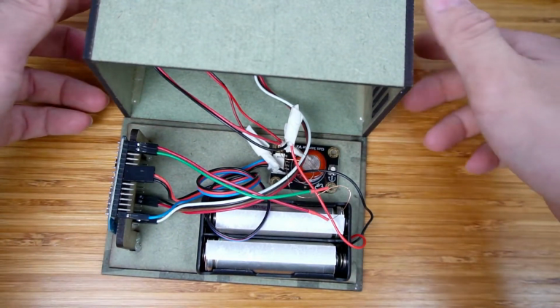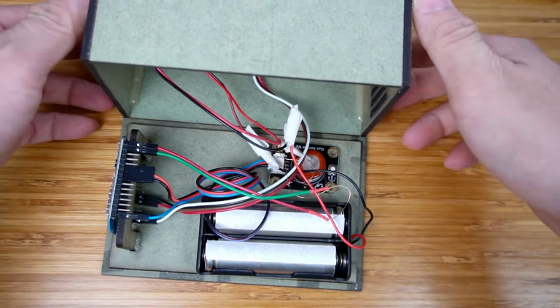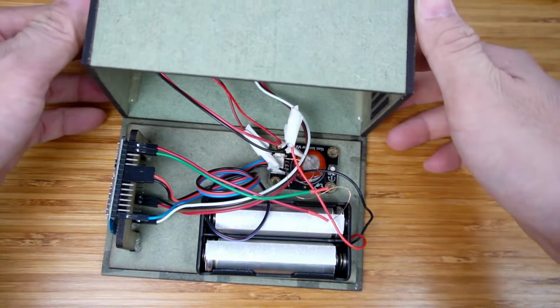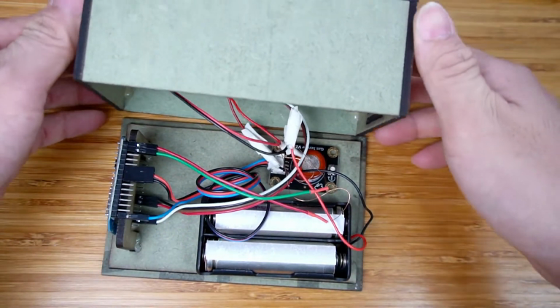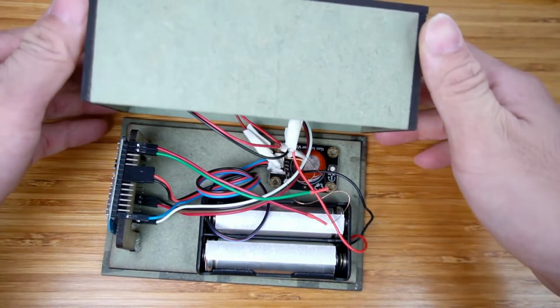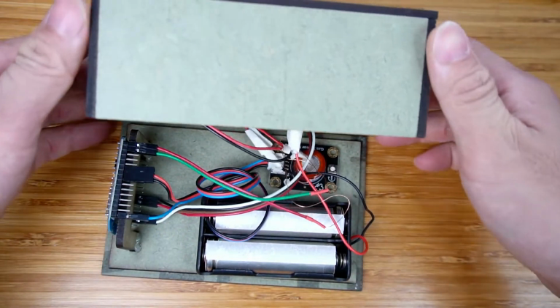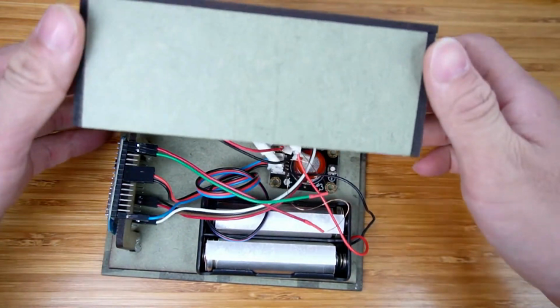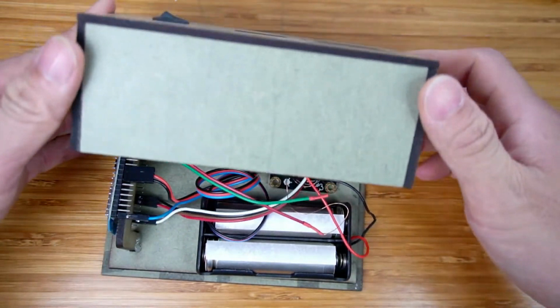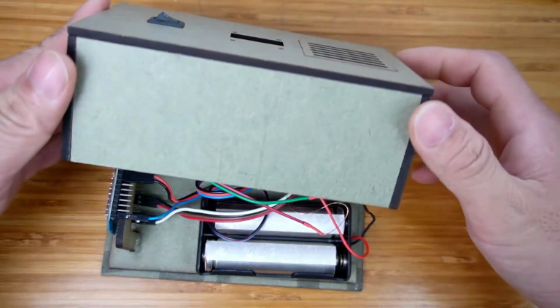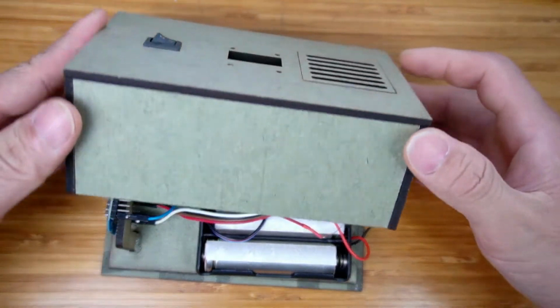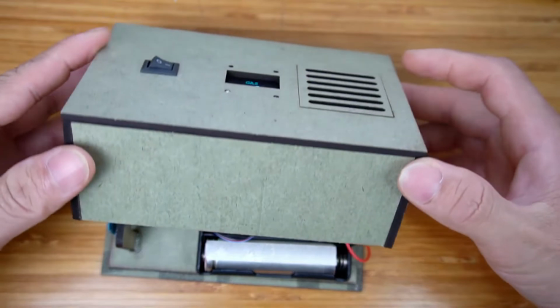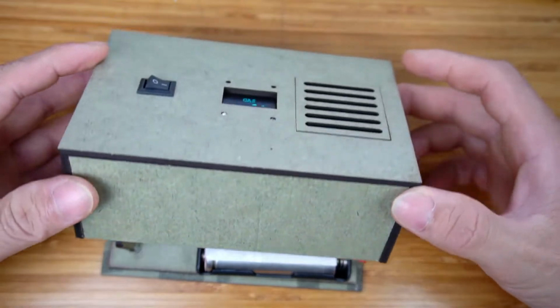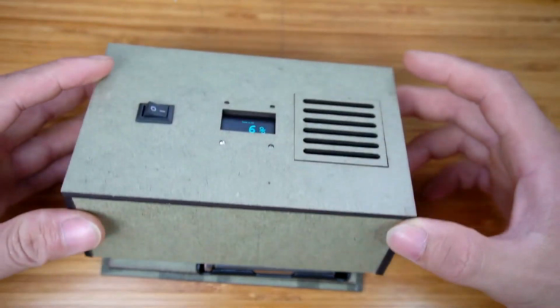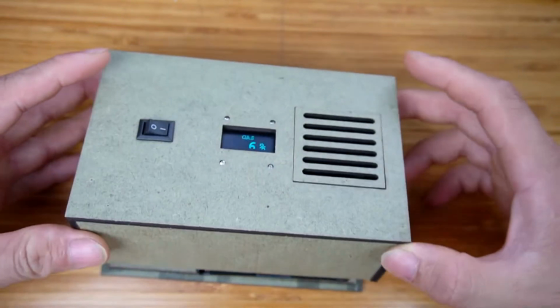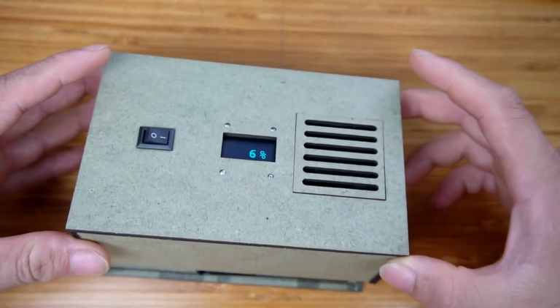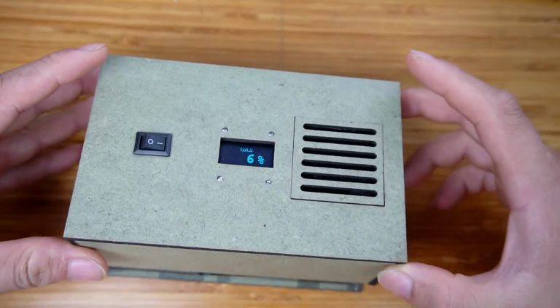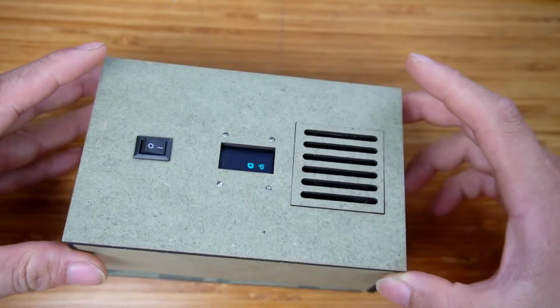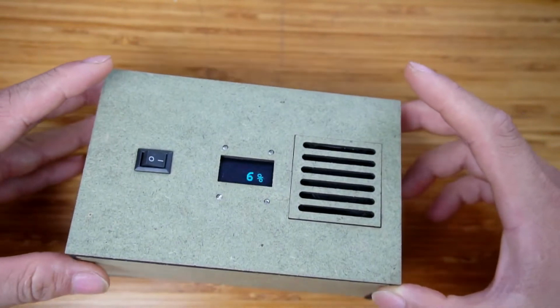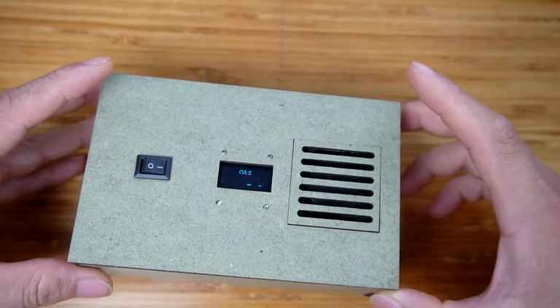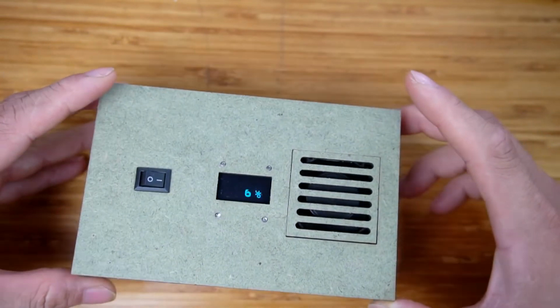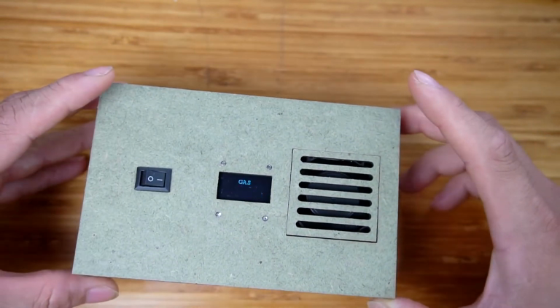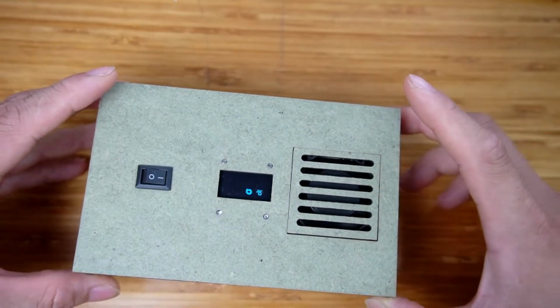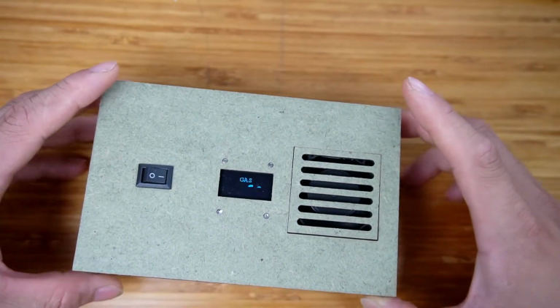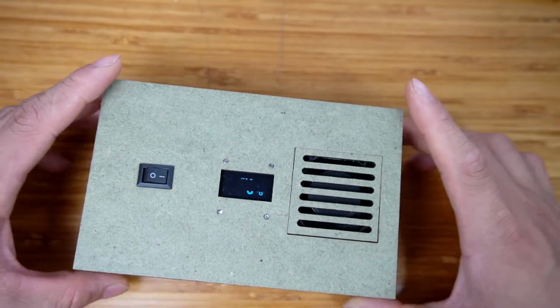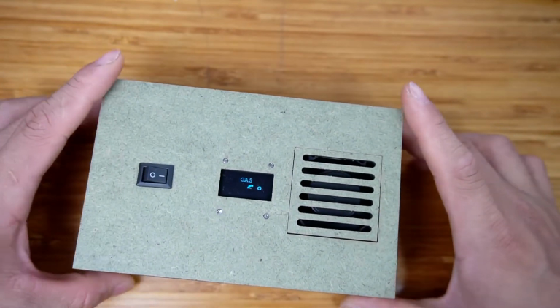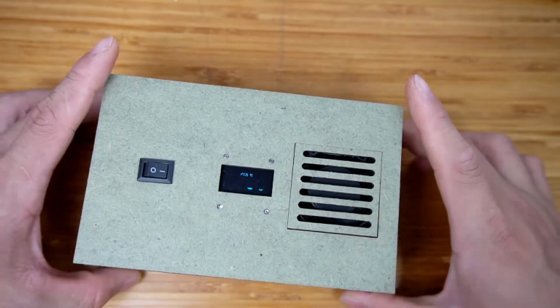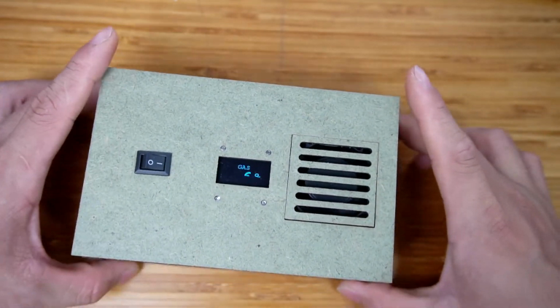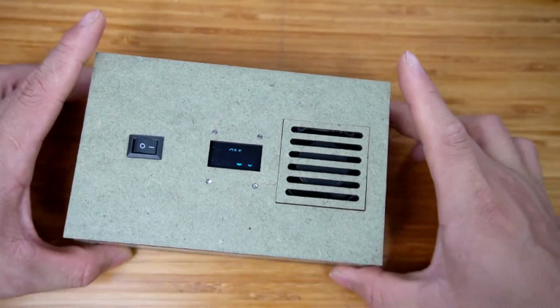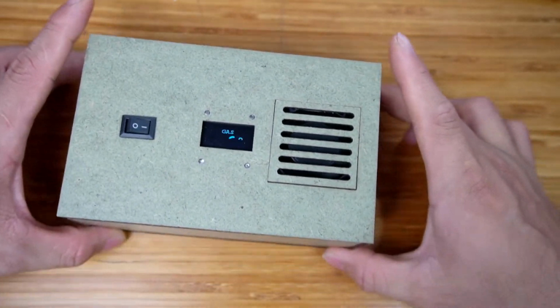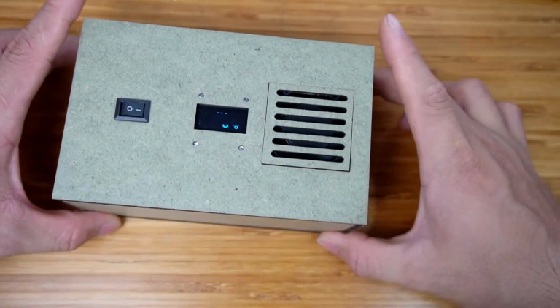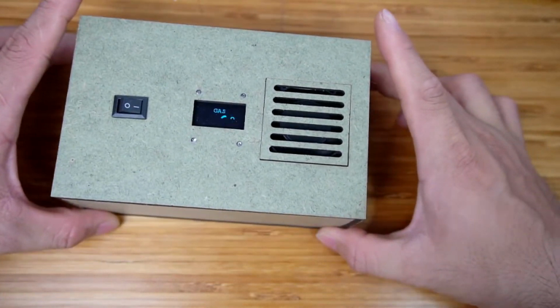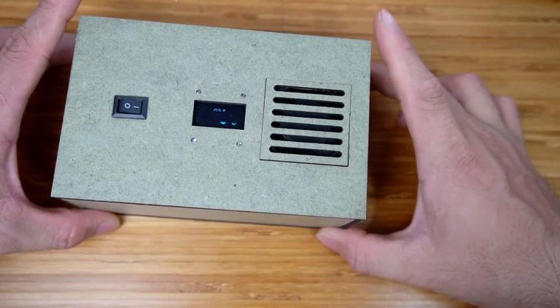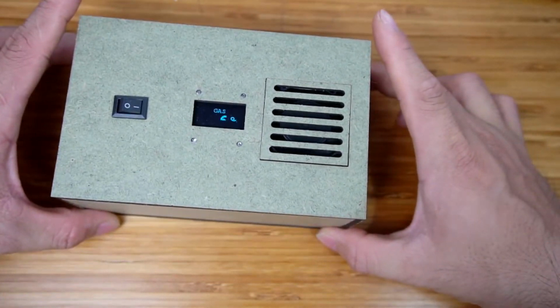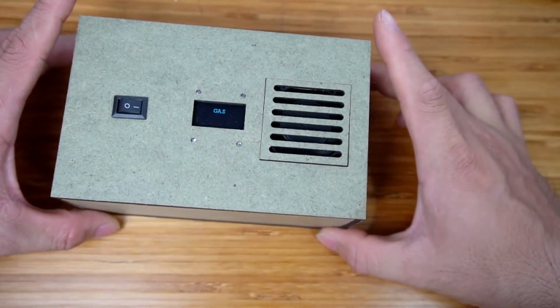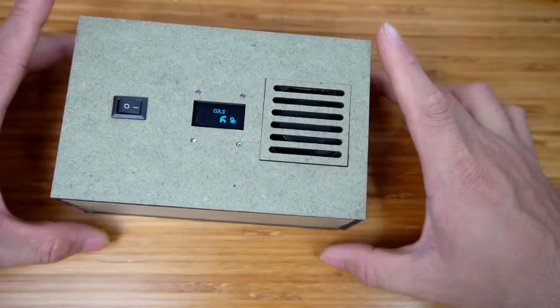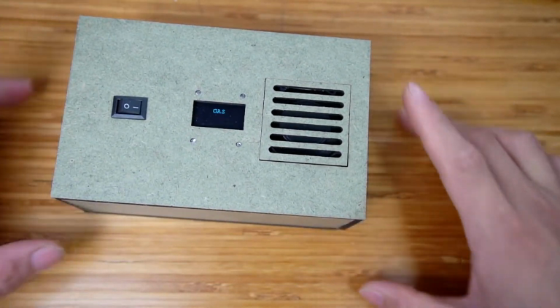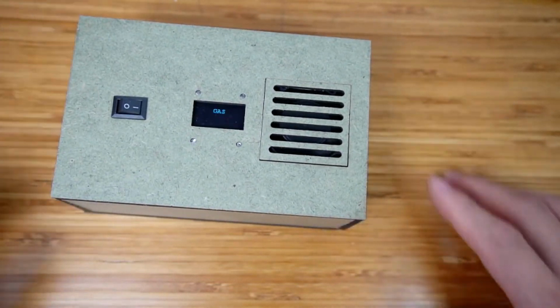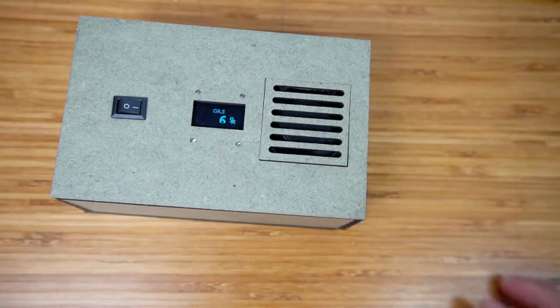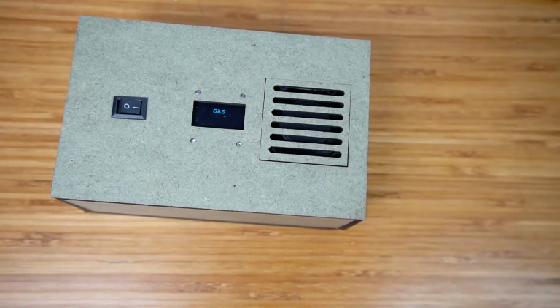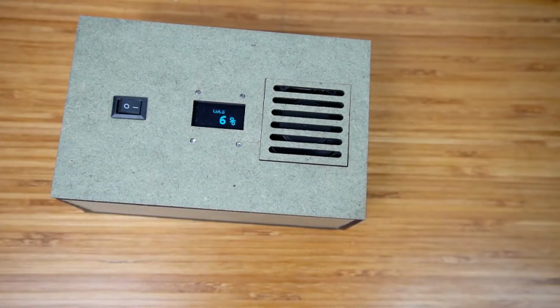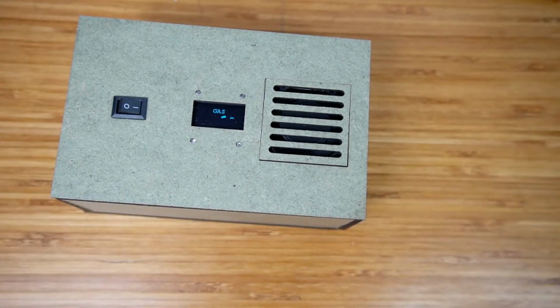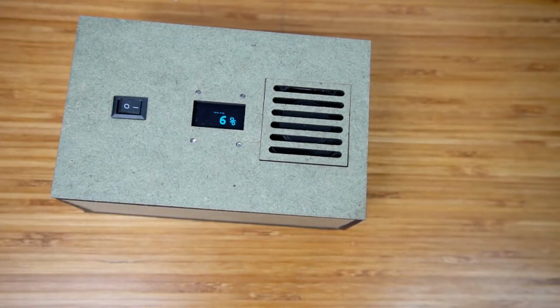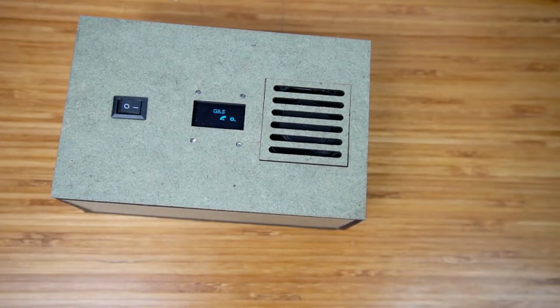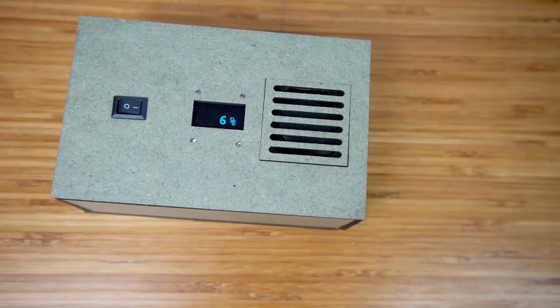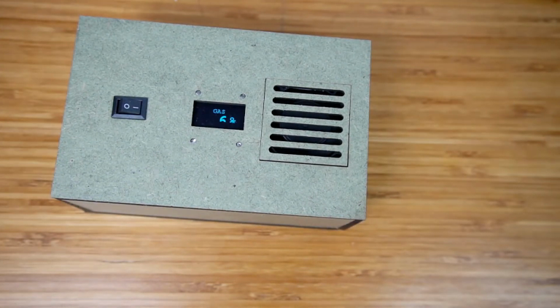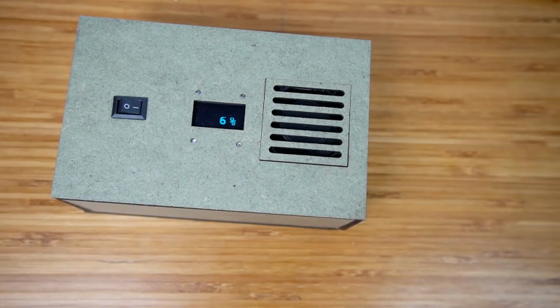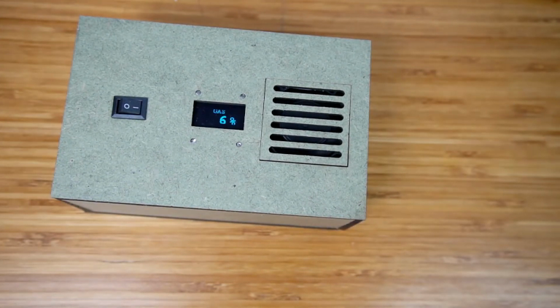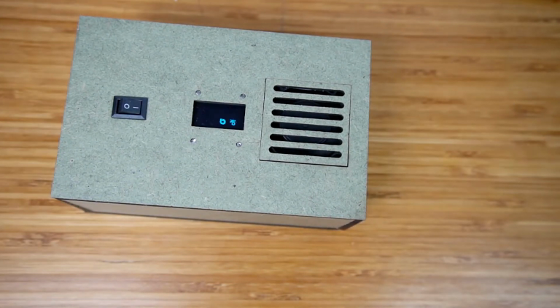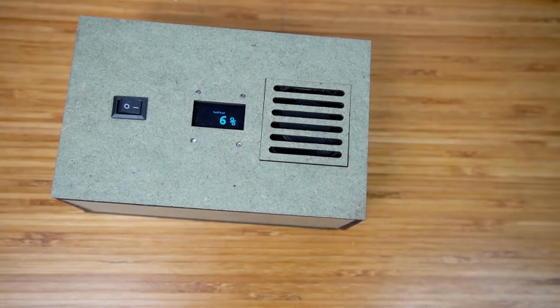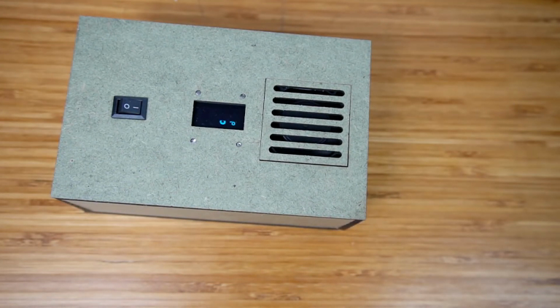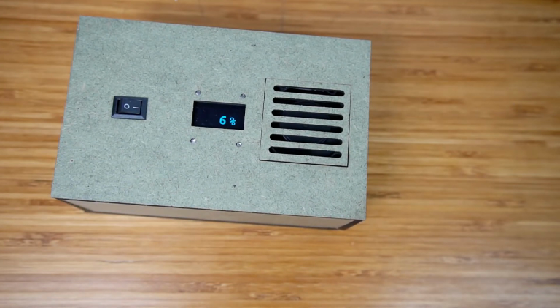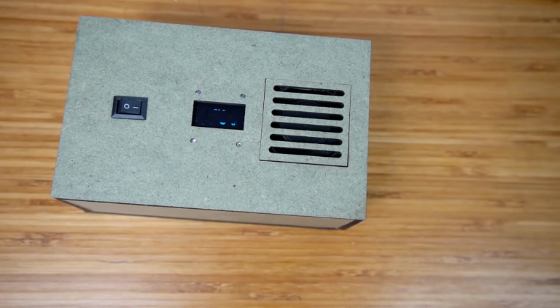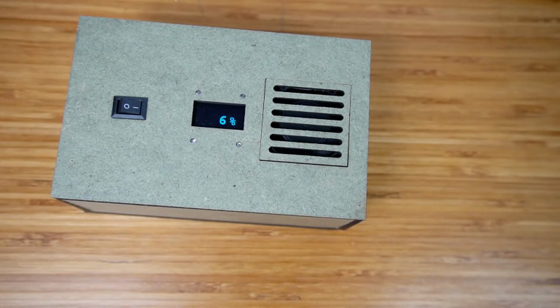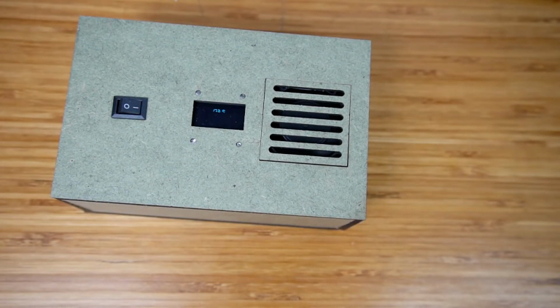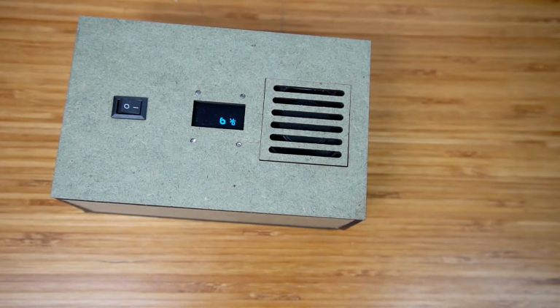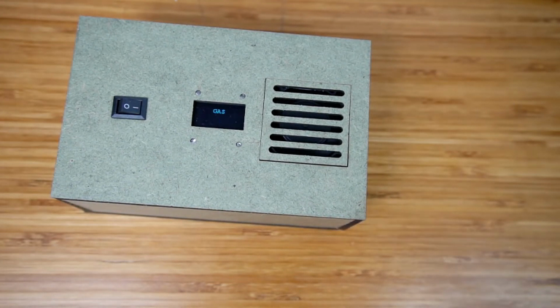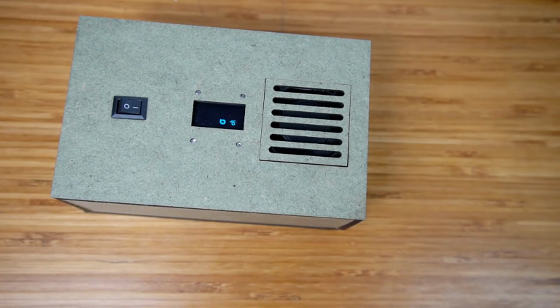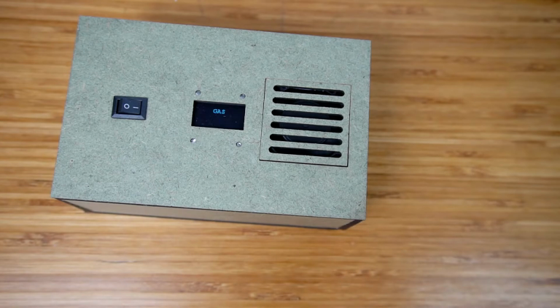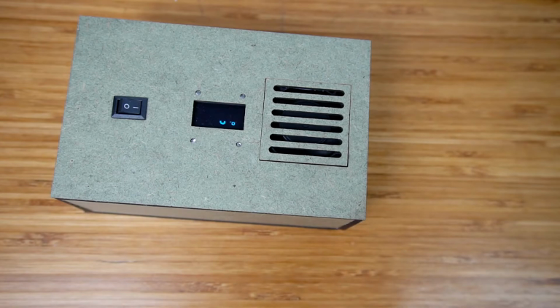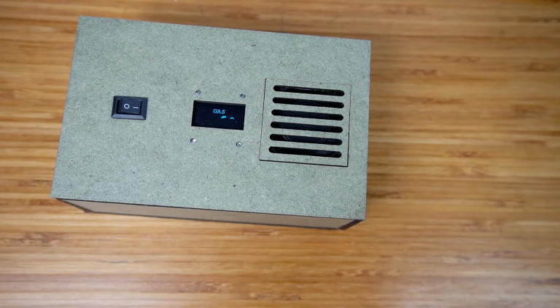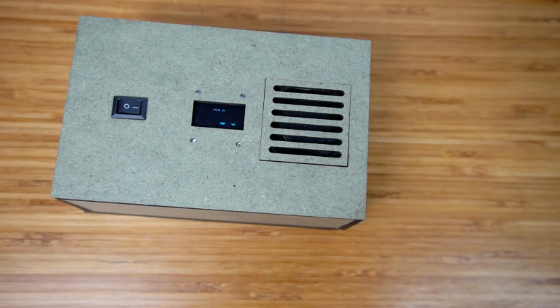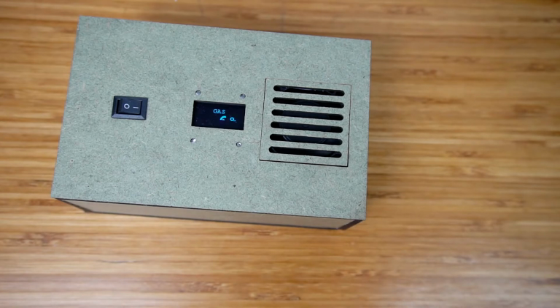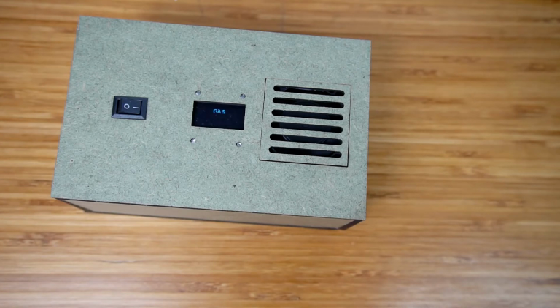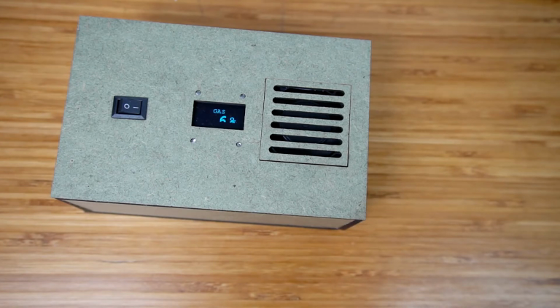I will put the box back together. All results of the gas detector can be downloaded at the links in the video description. Thanks for watching.